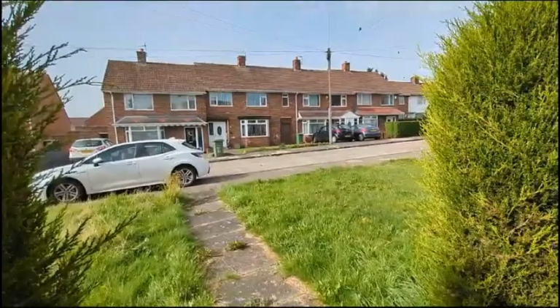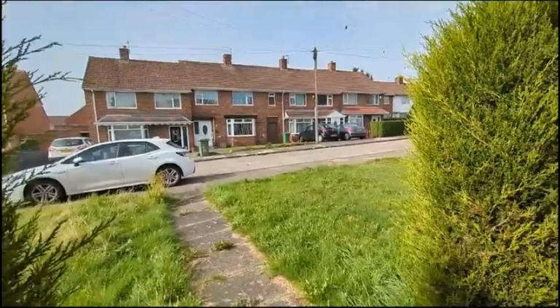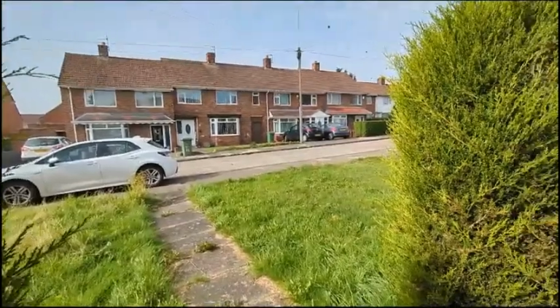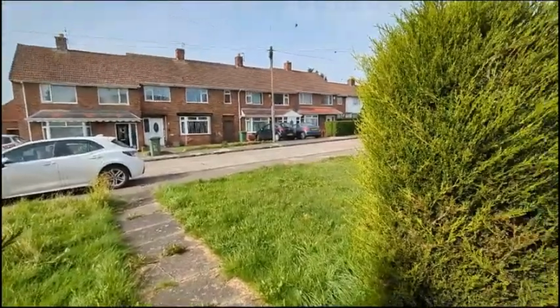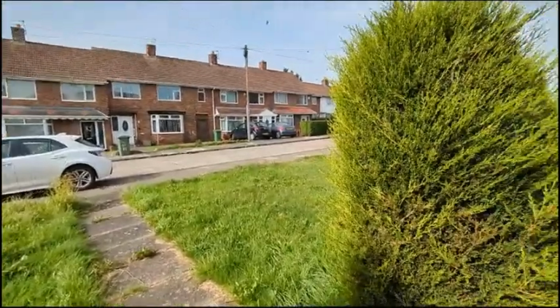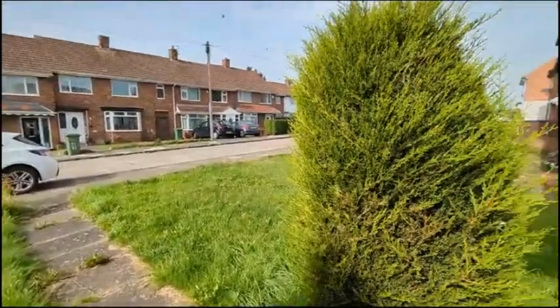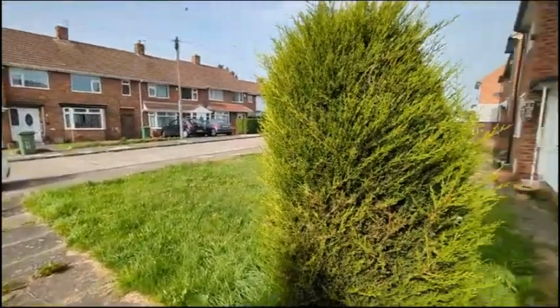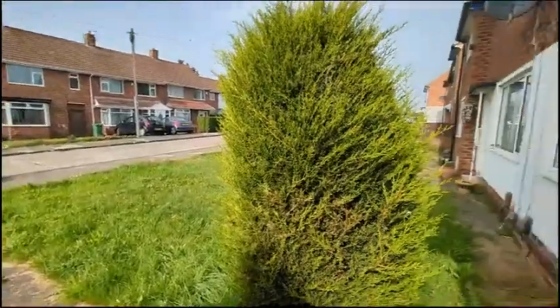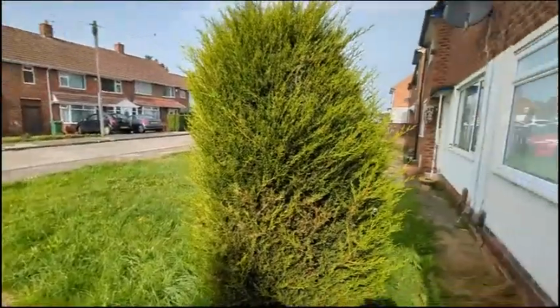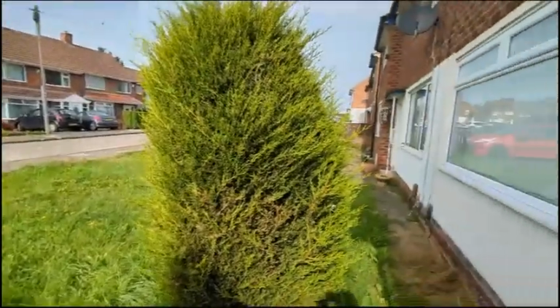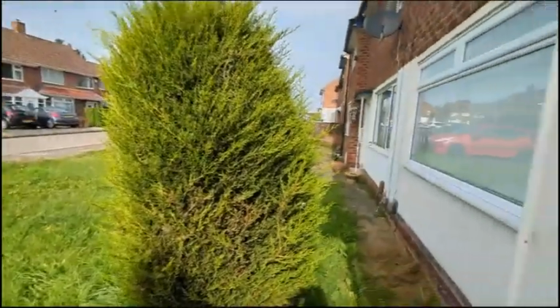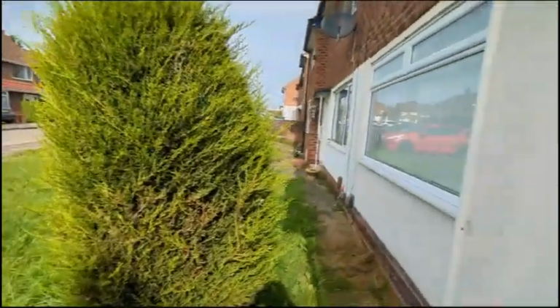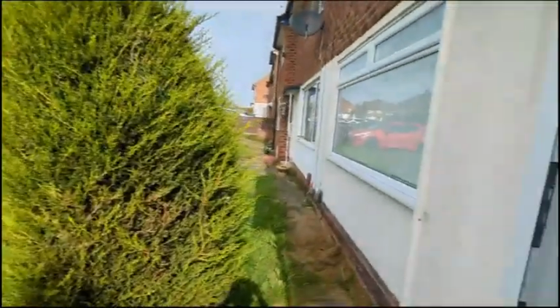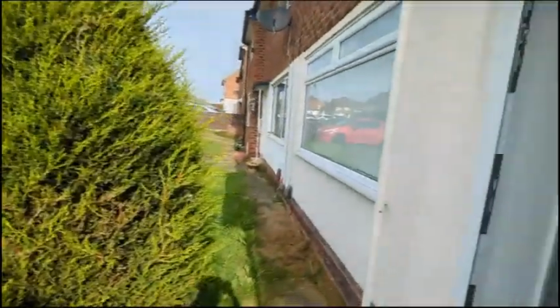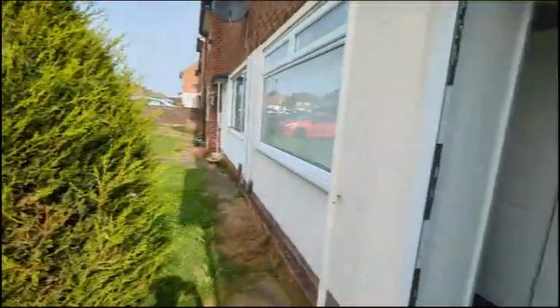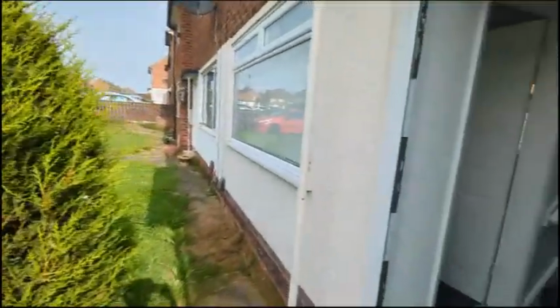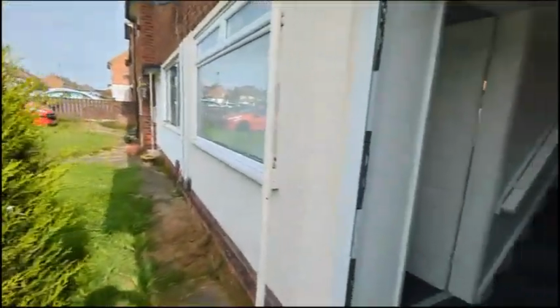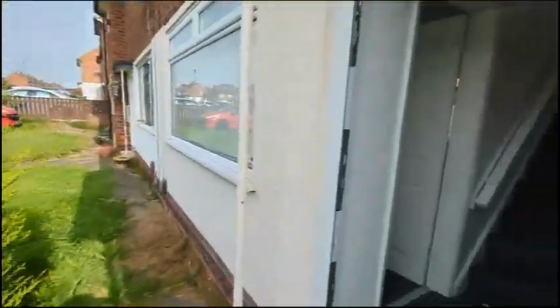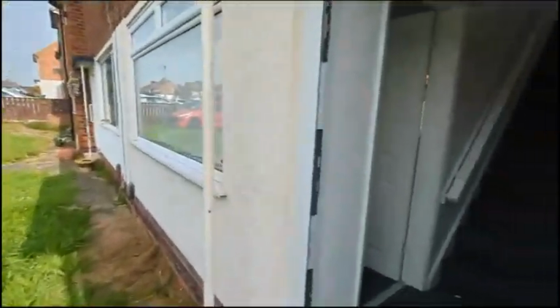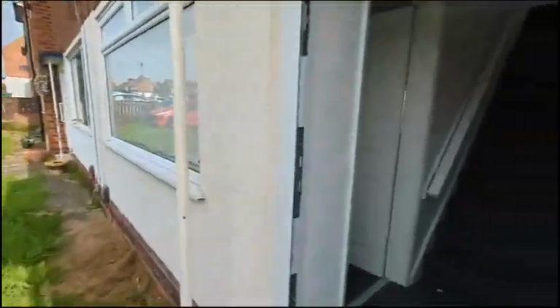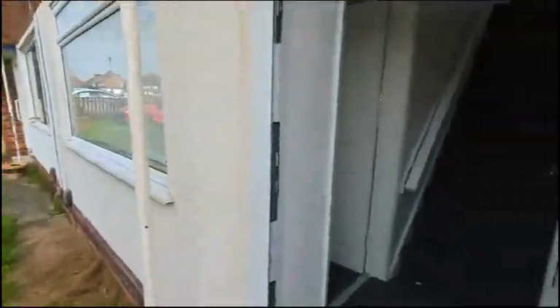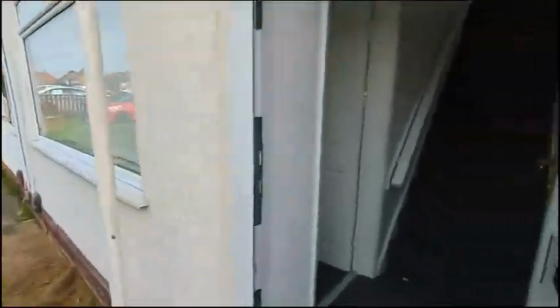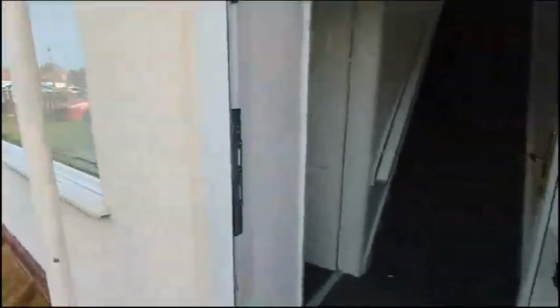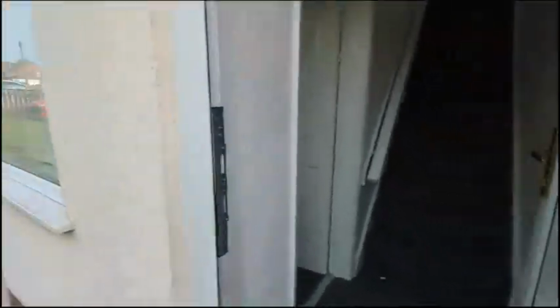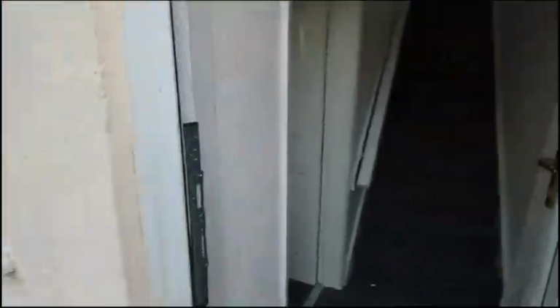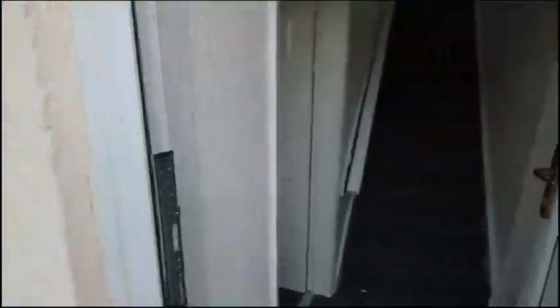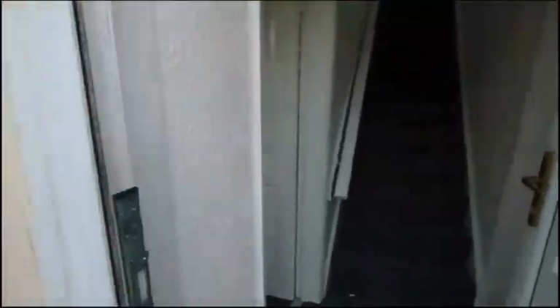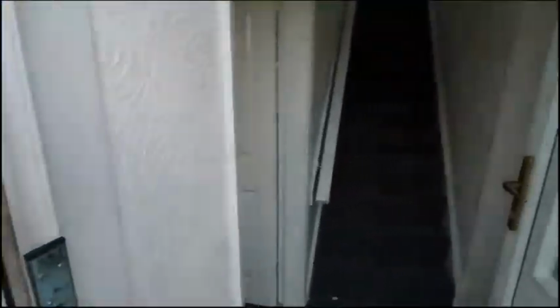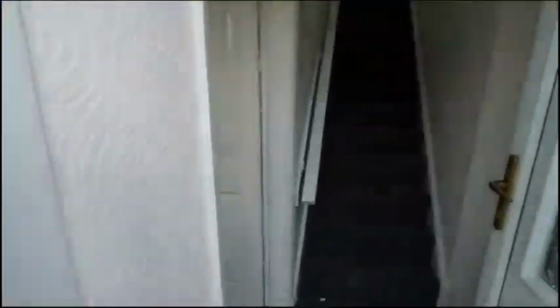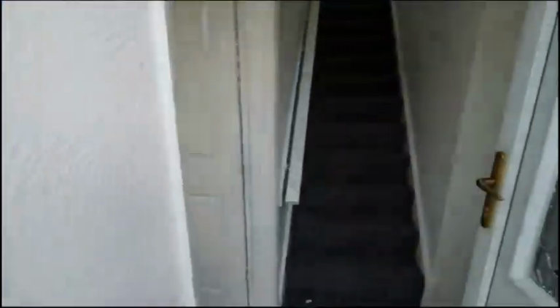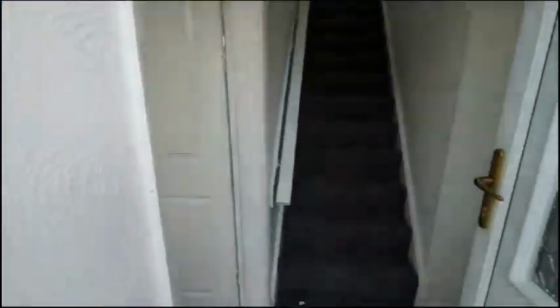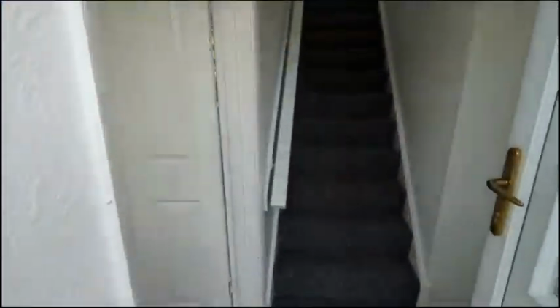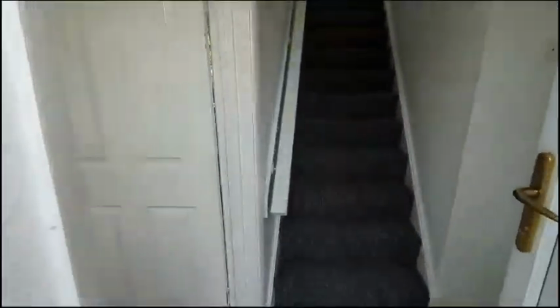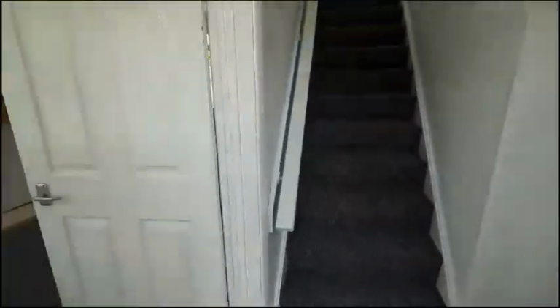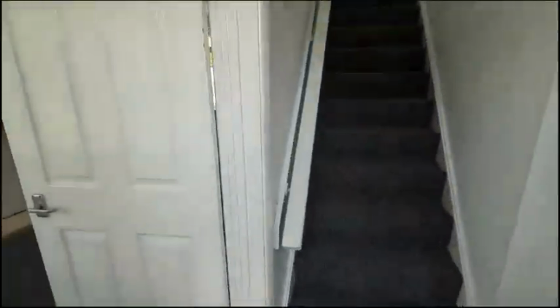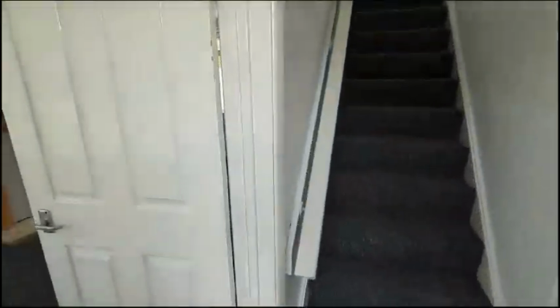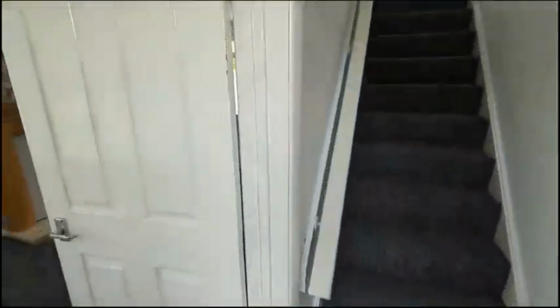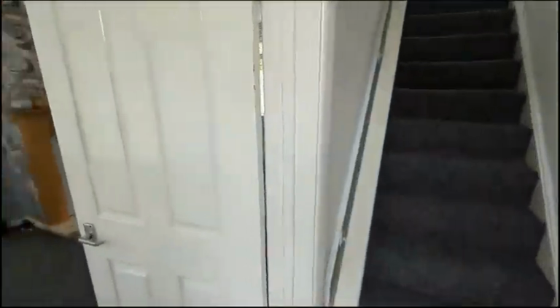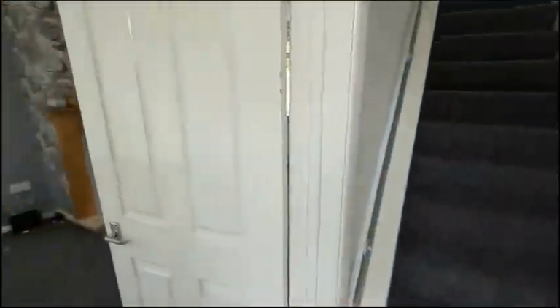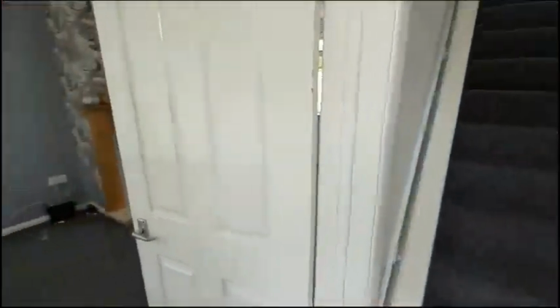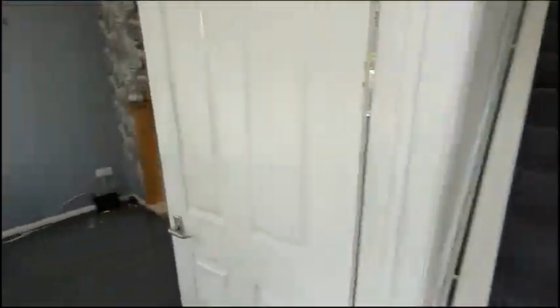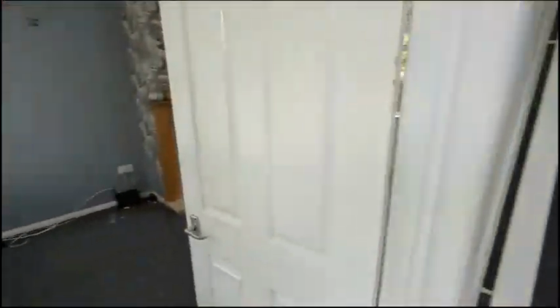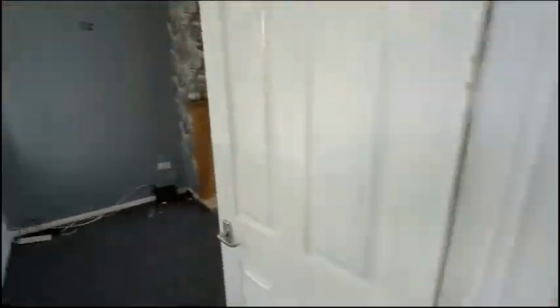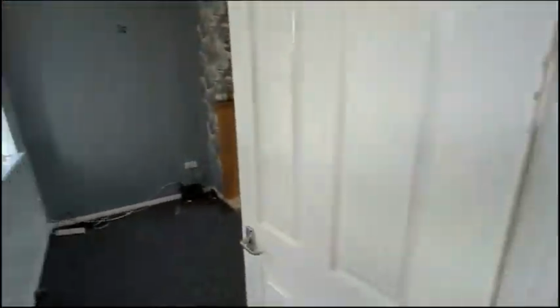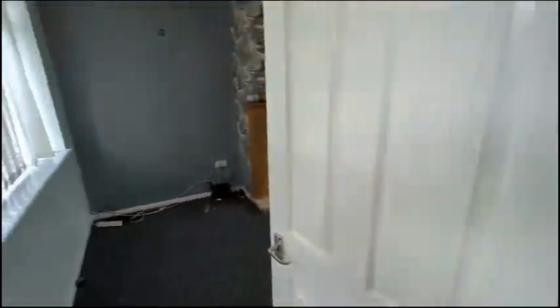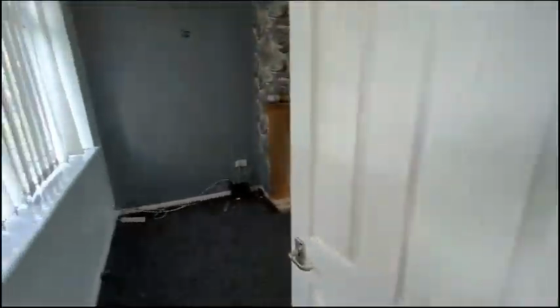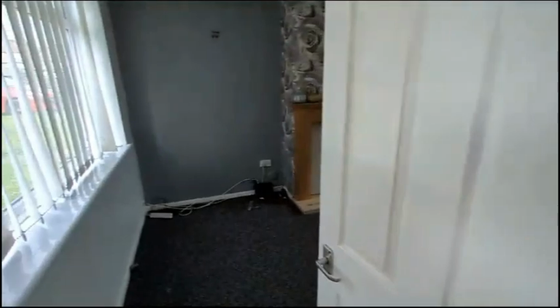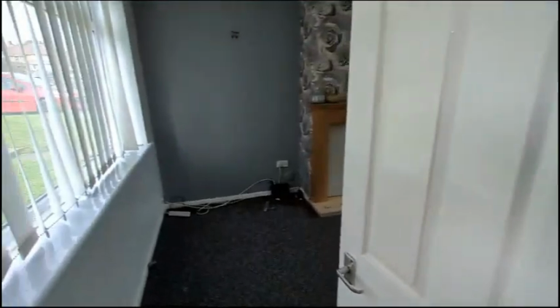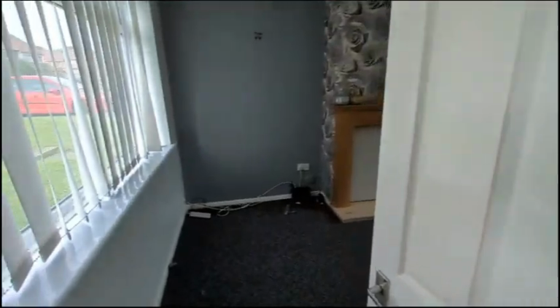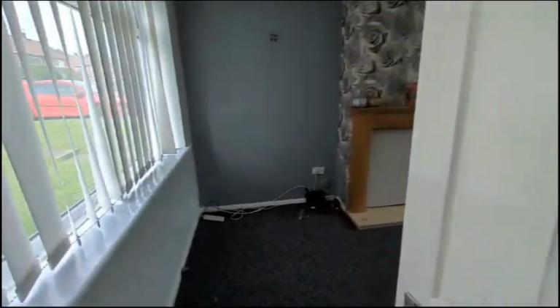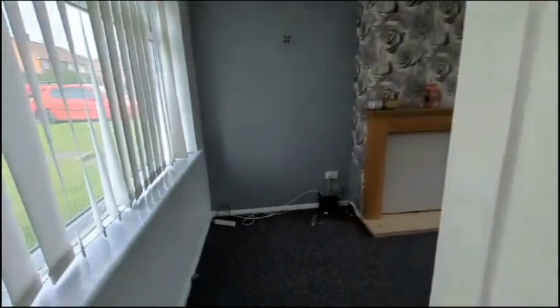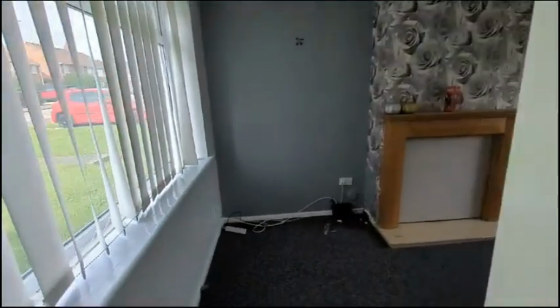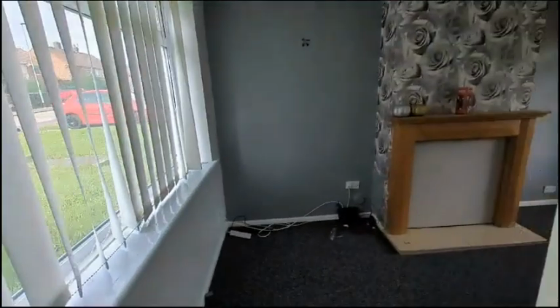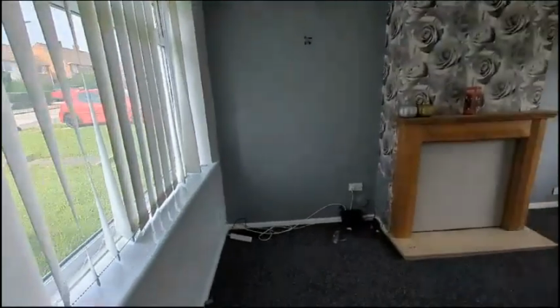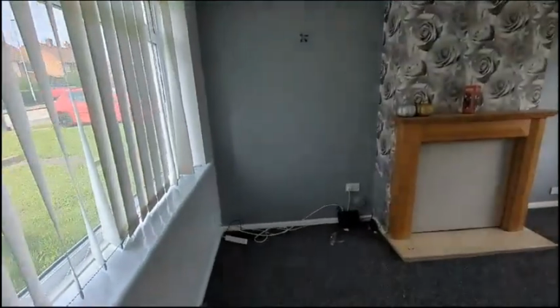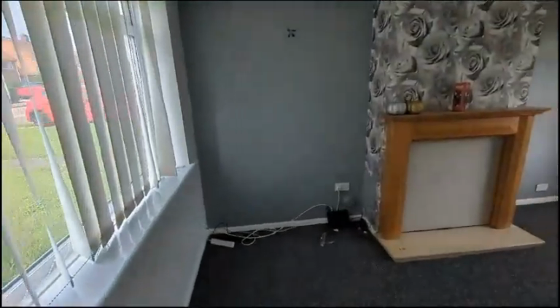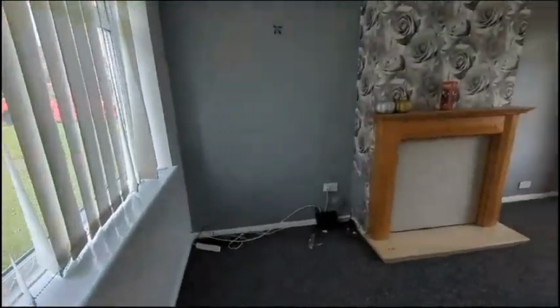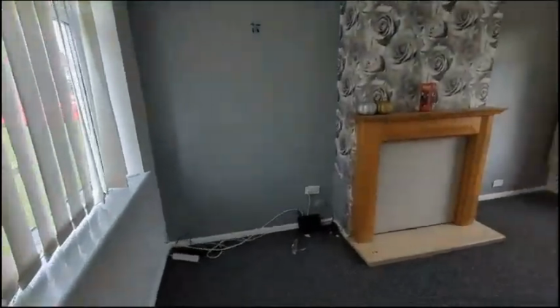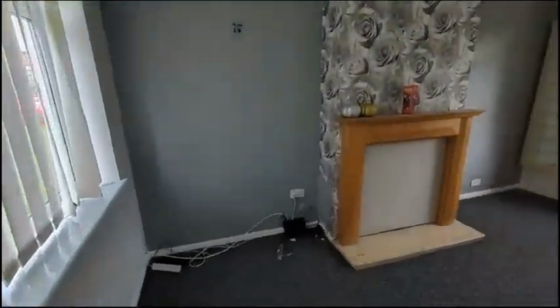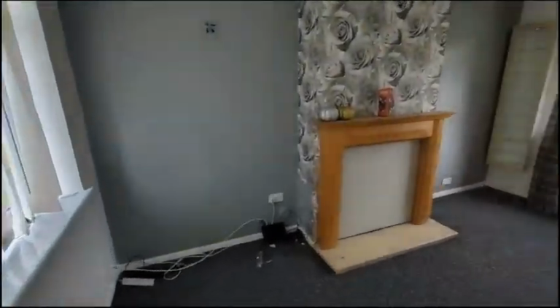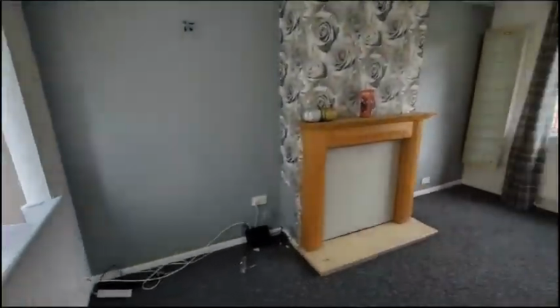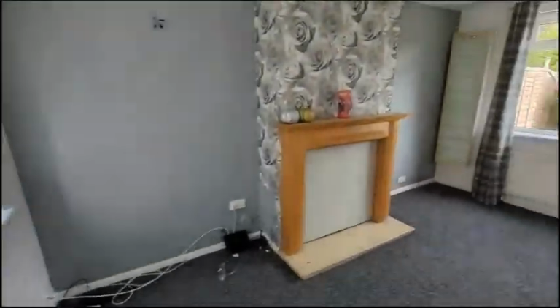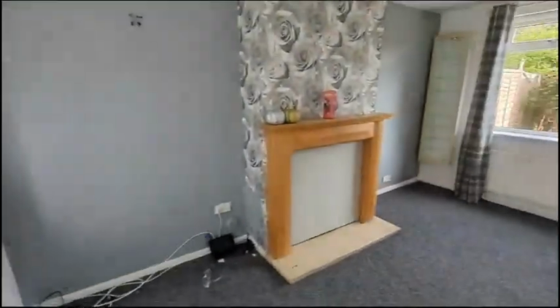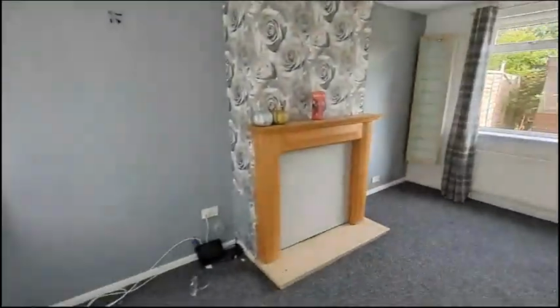Welcome to number 14, Rothbury Avenue, here in Stockton-on-Tees. This is a two-bedroomed, semi-detached property.